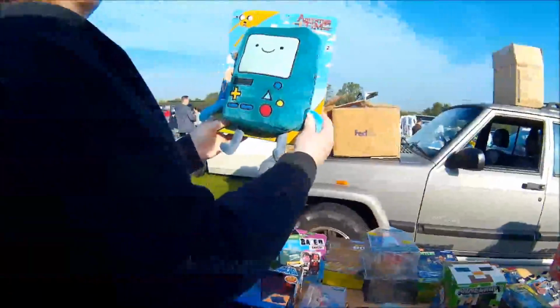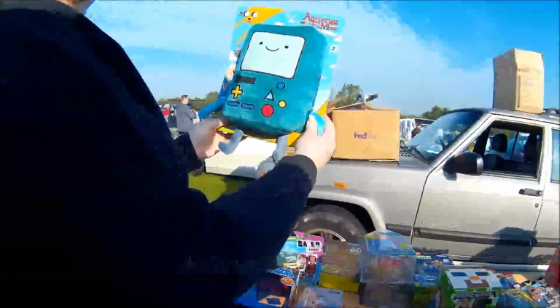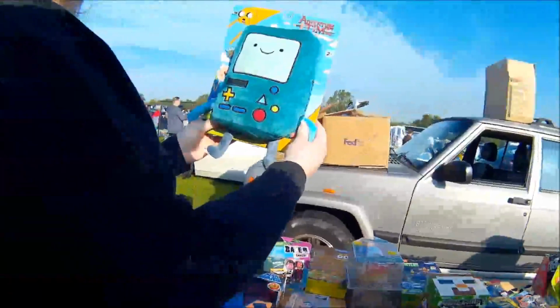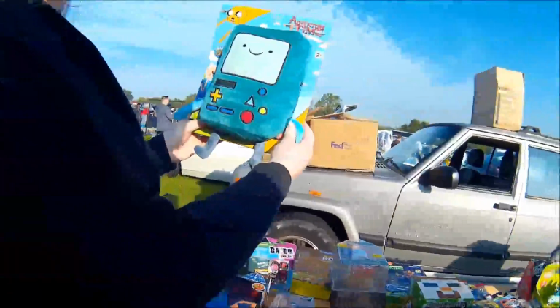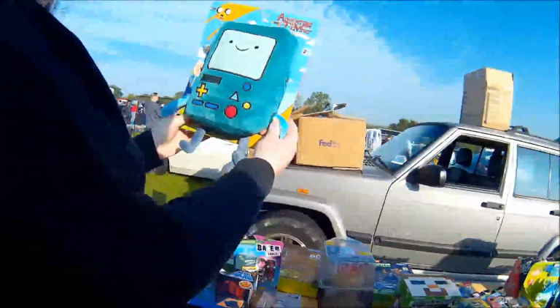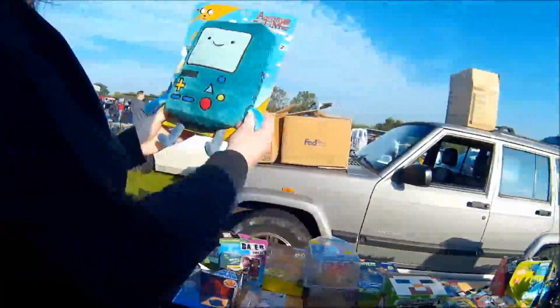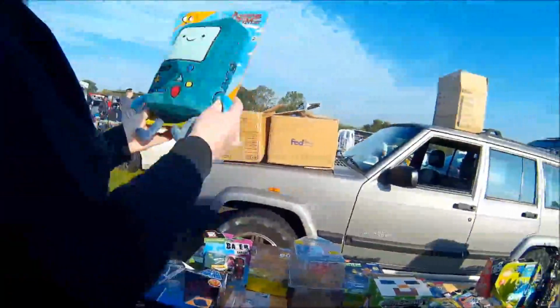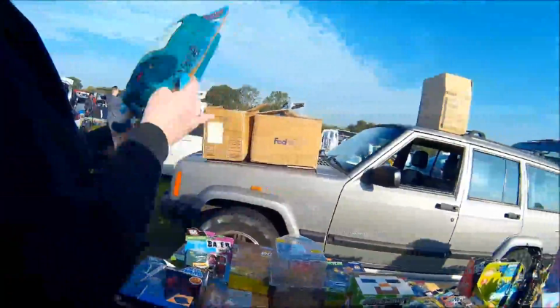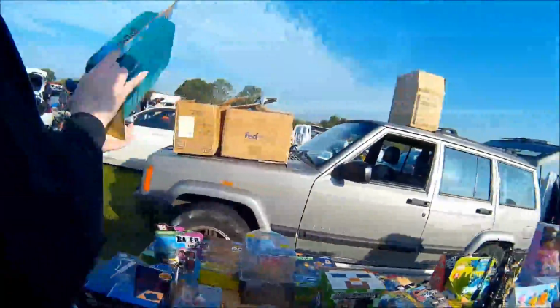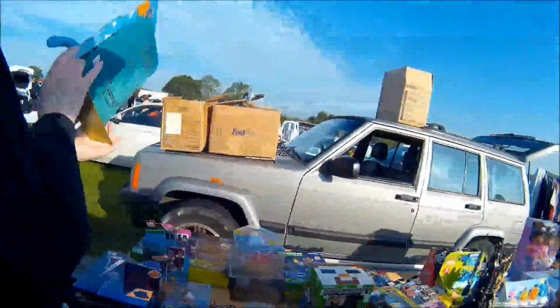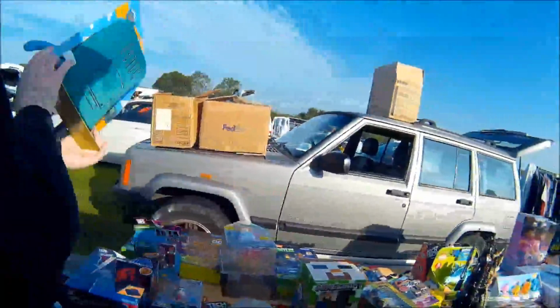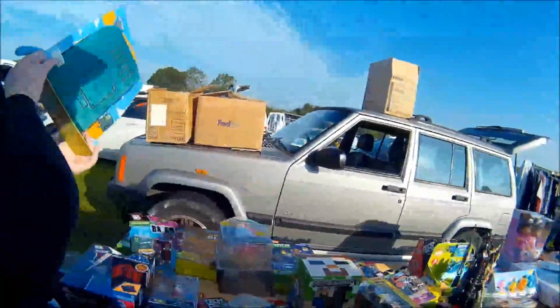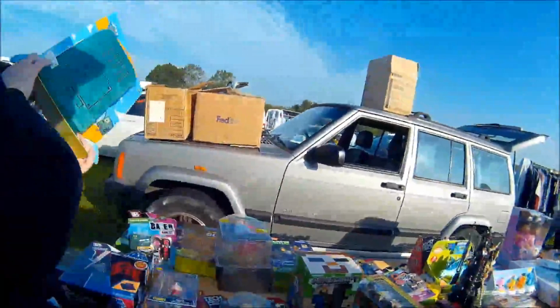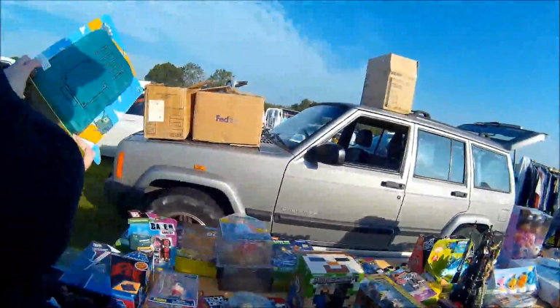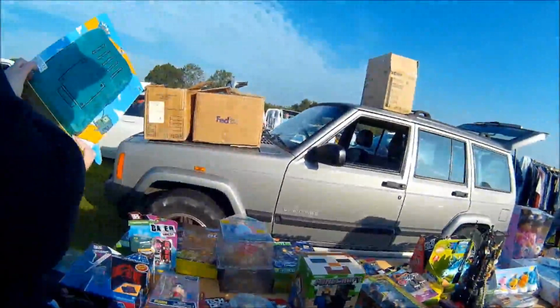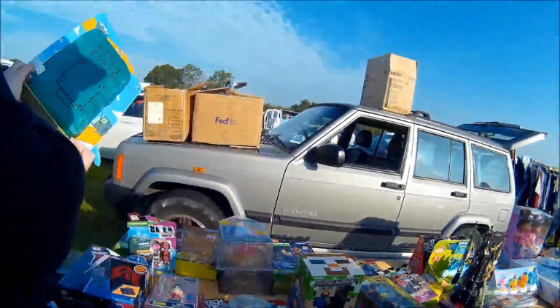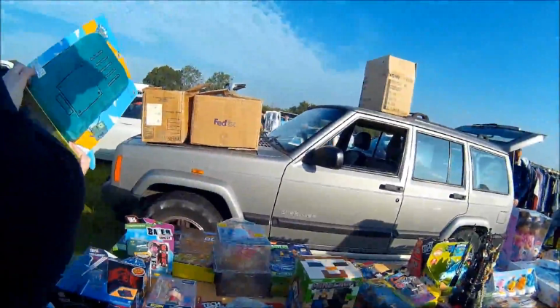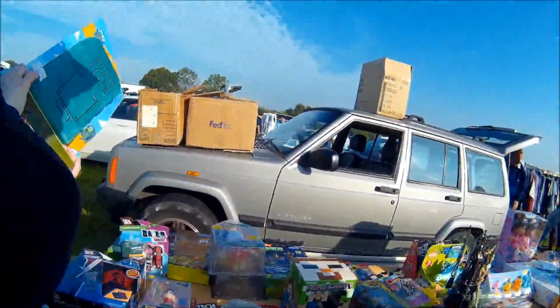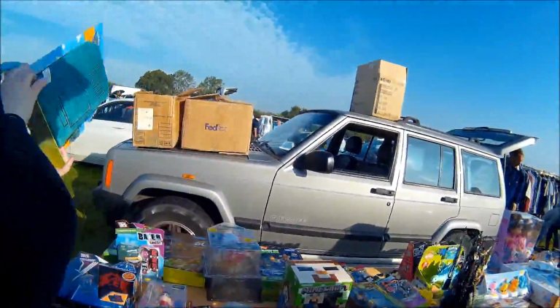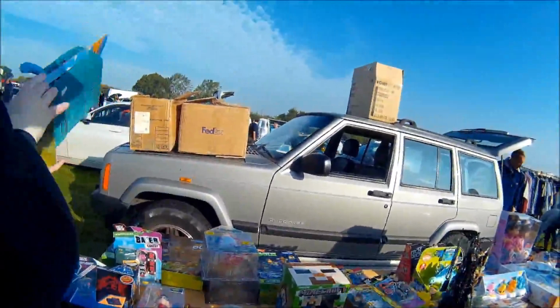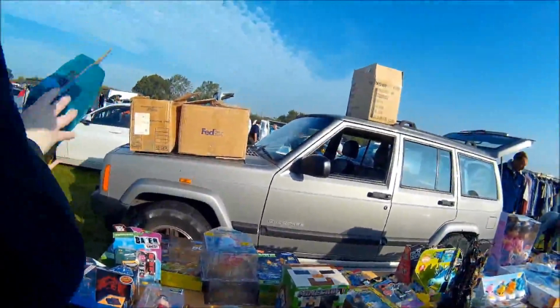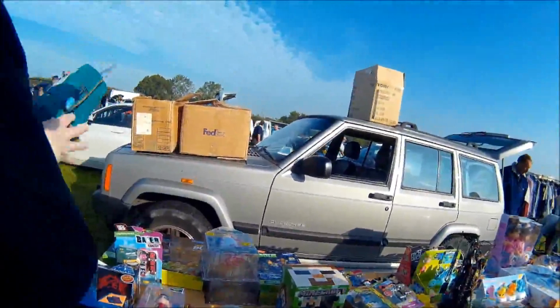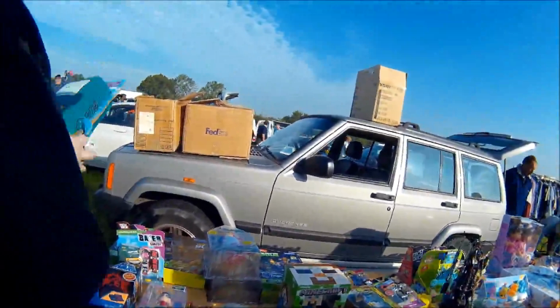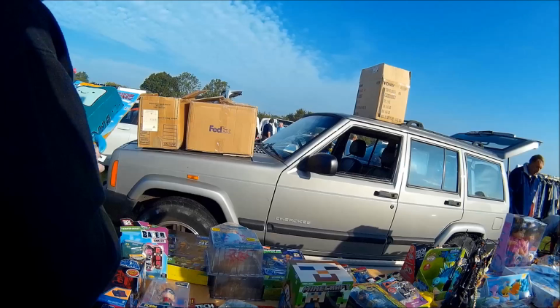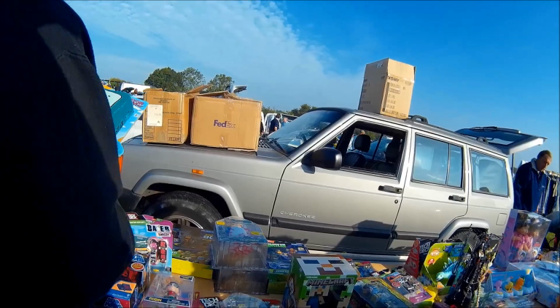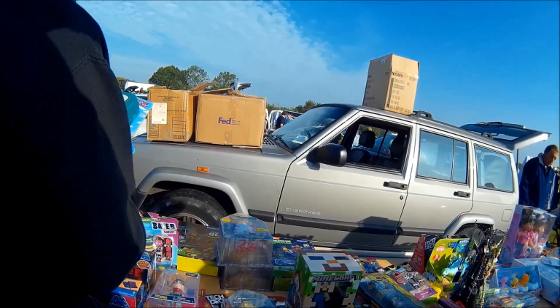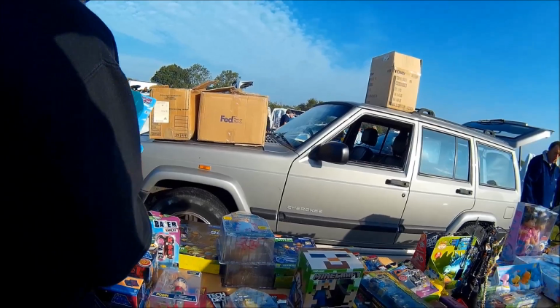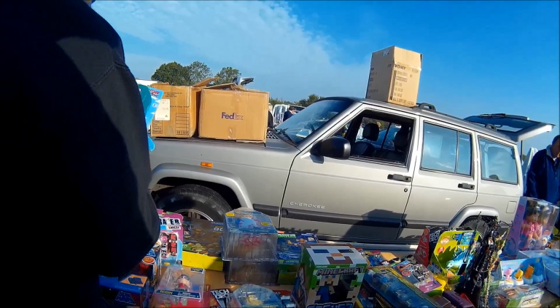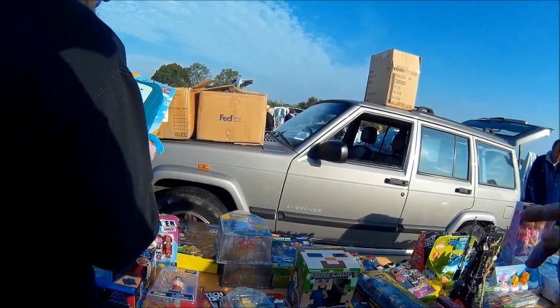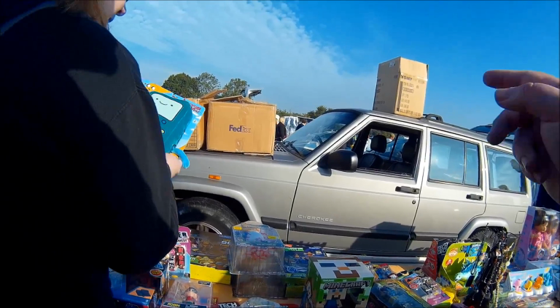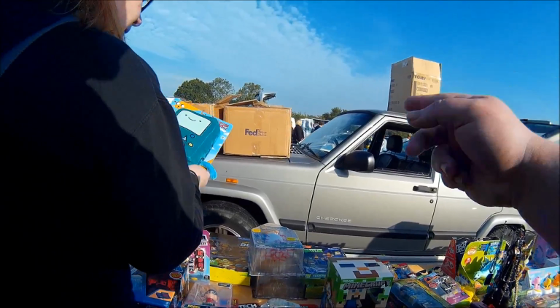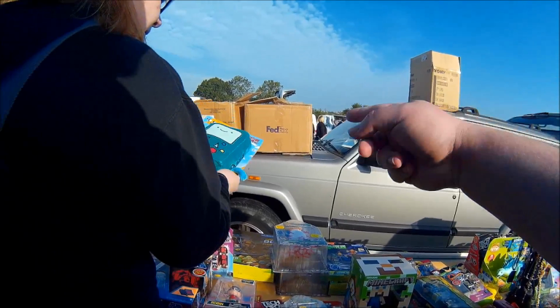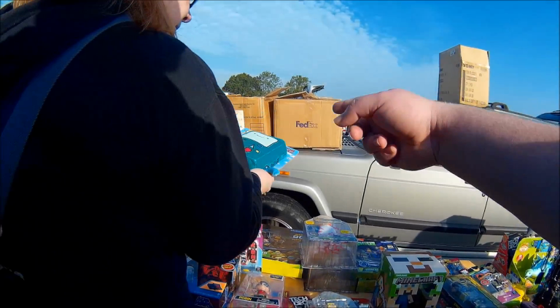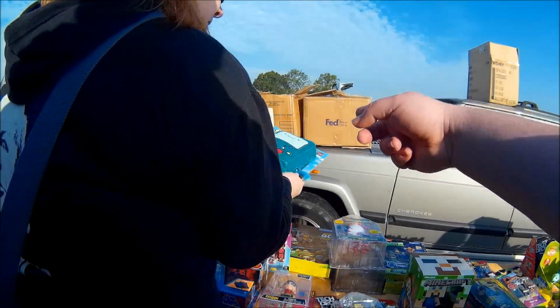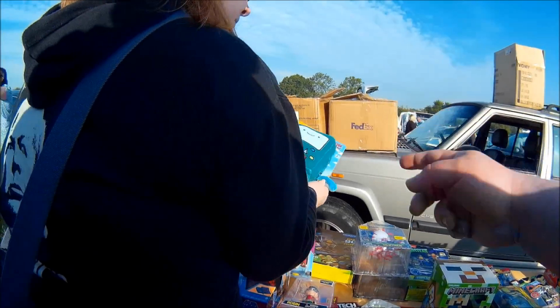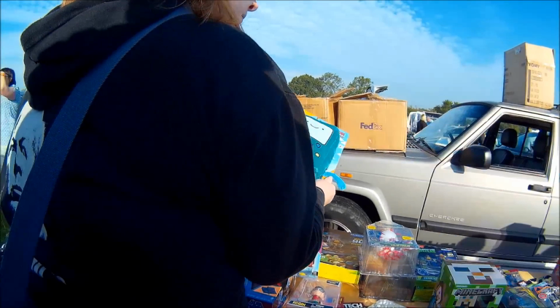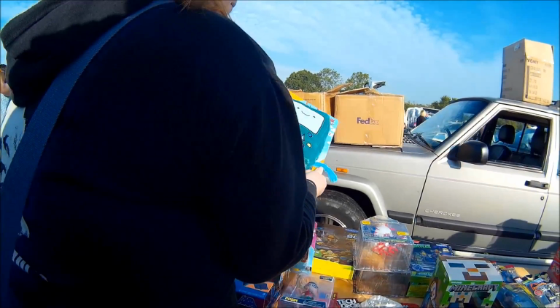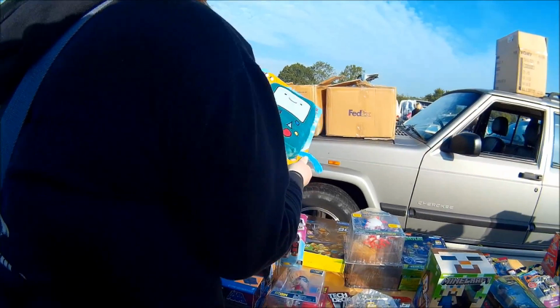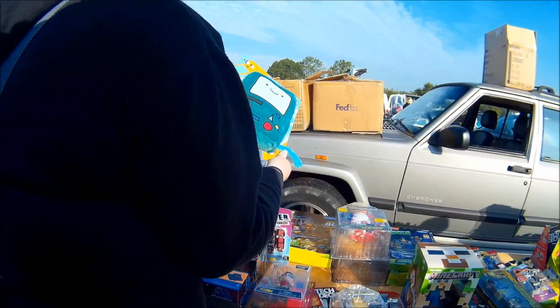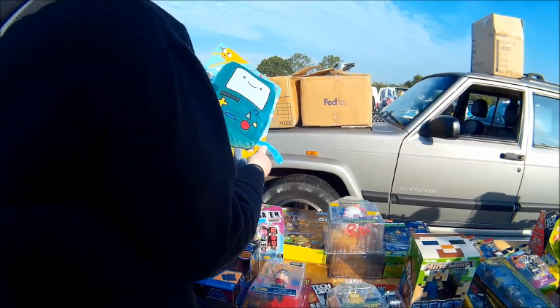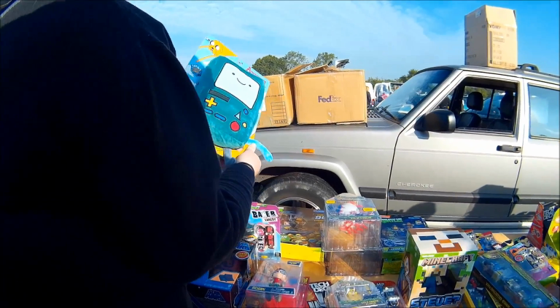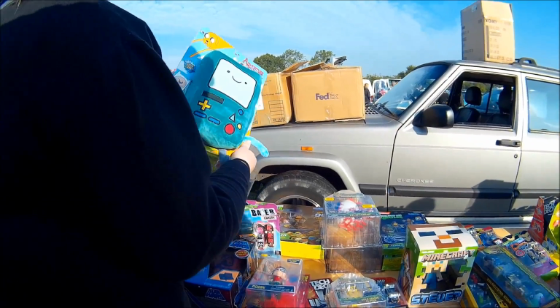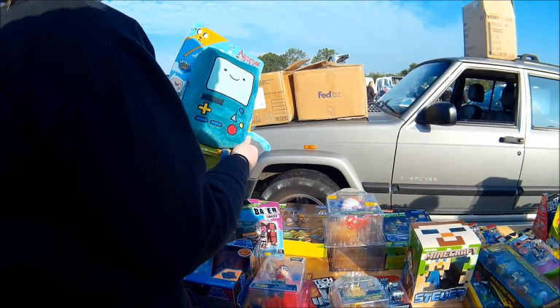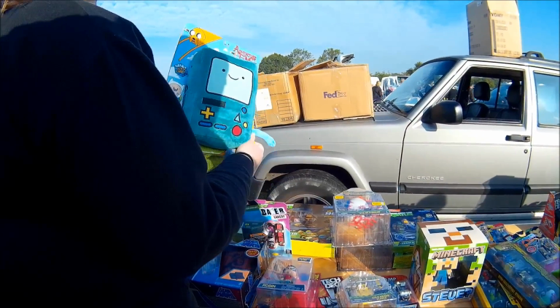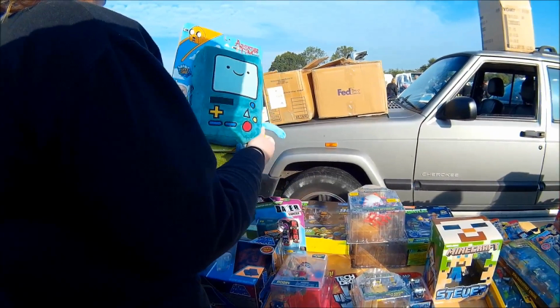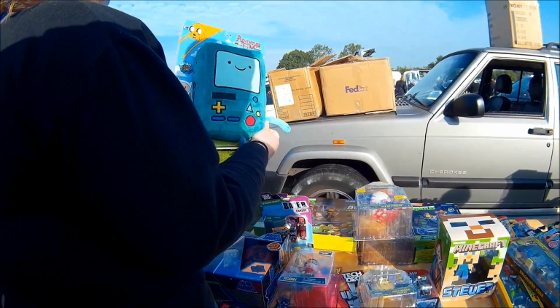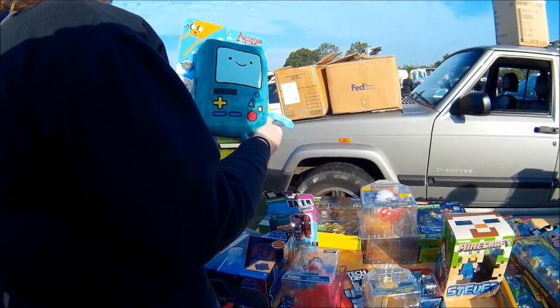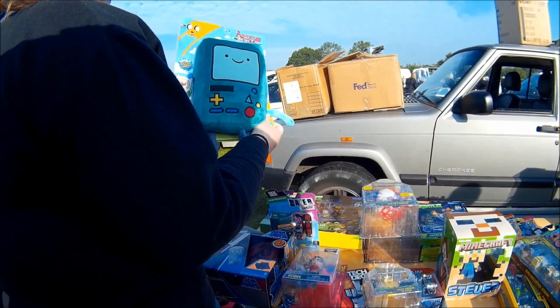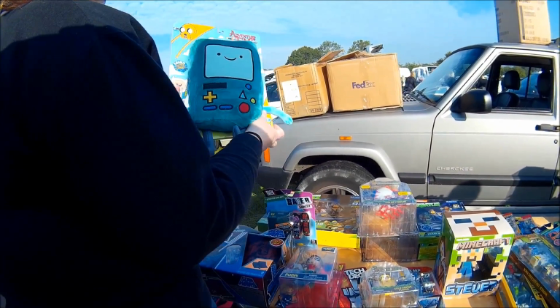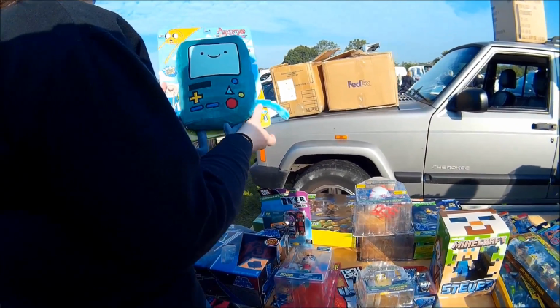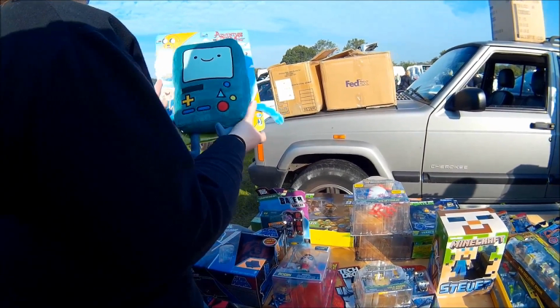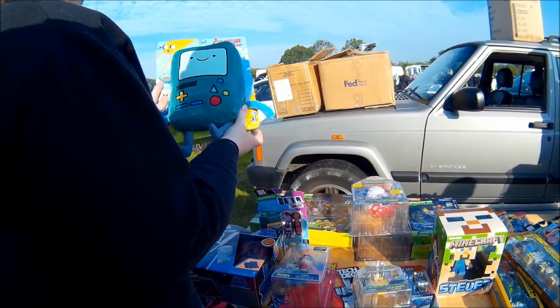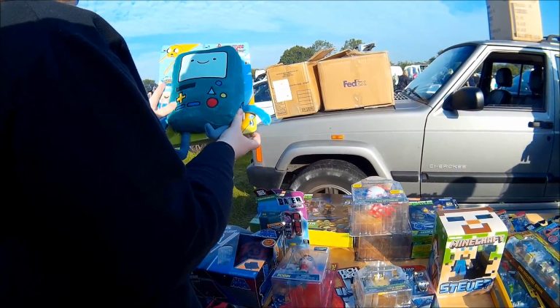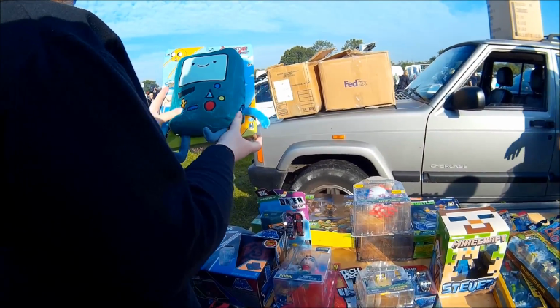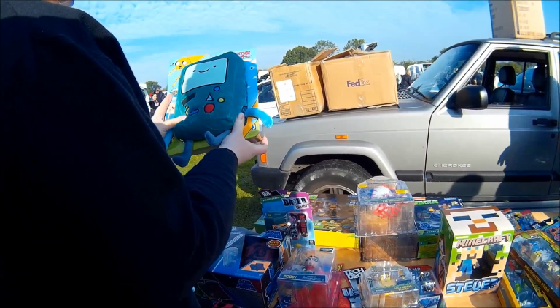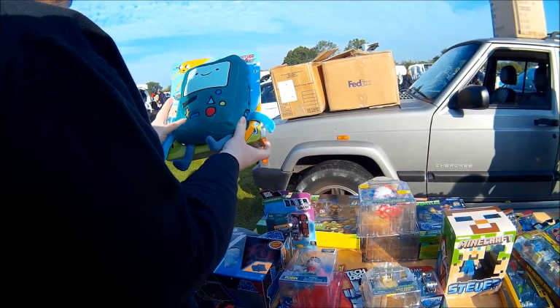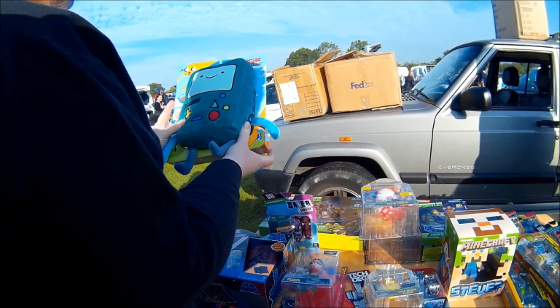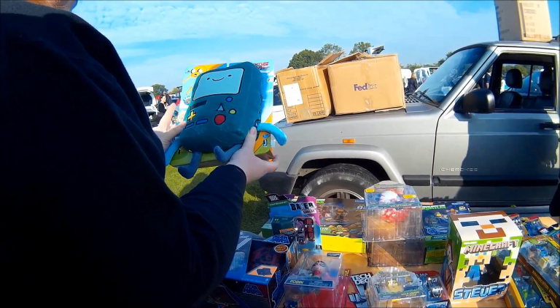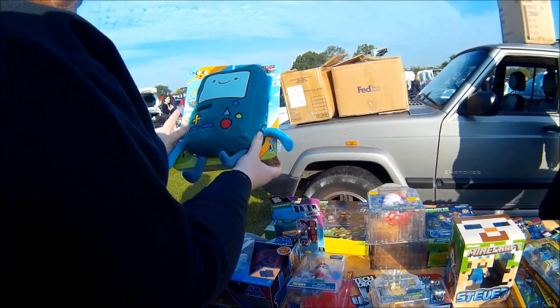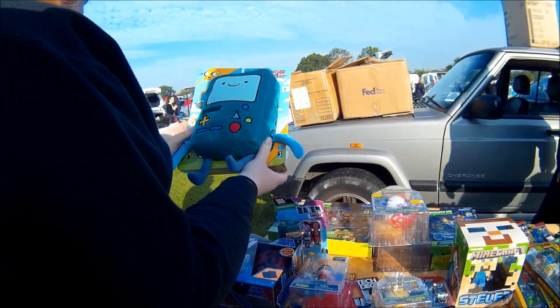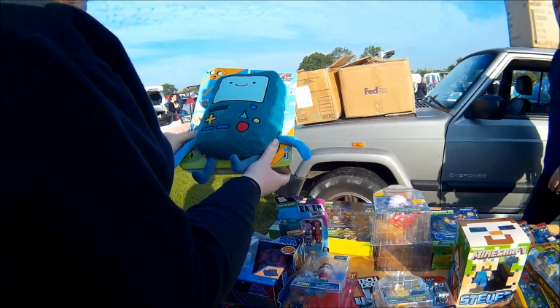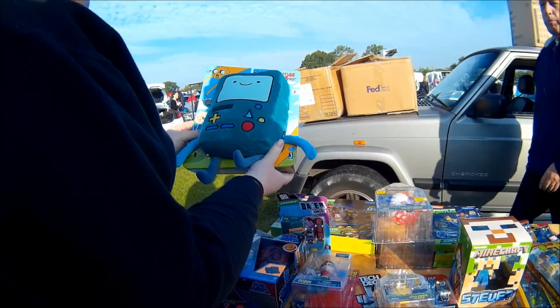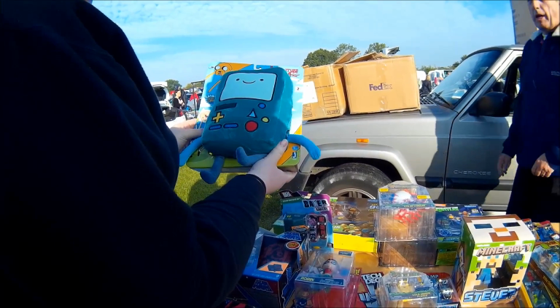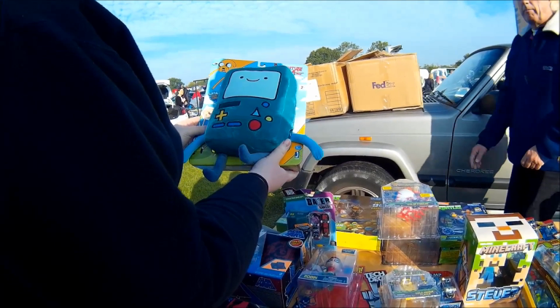Here's BMO from Adventure Time — really good condition, brand spanking new, and he only wants a couple of quid for it, so we picked that up.